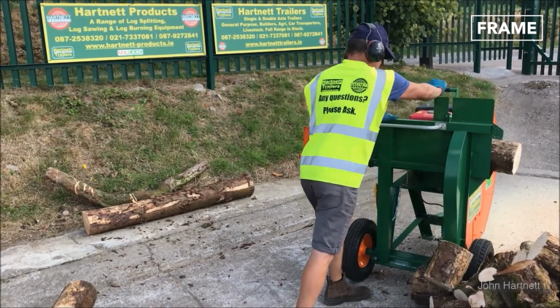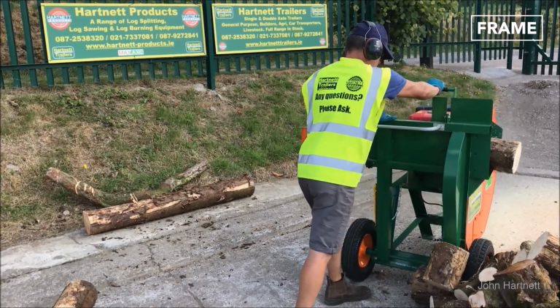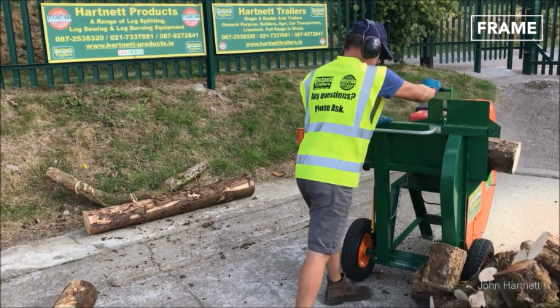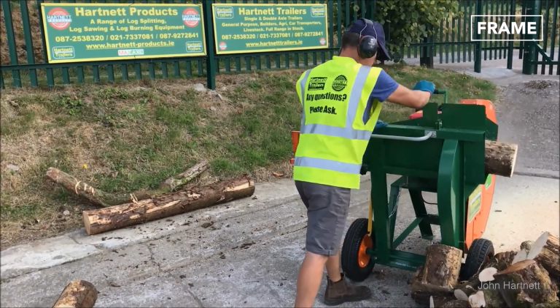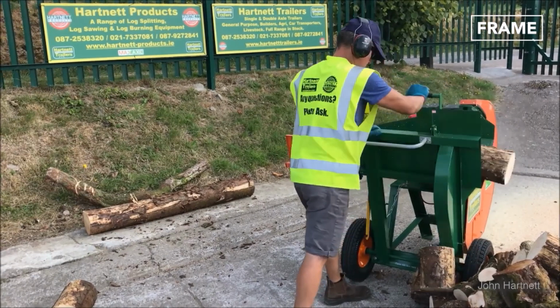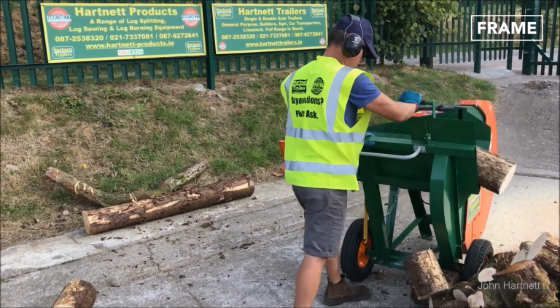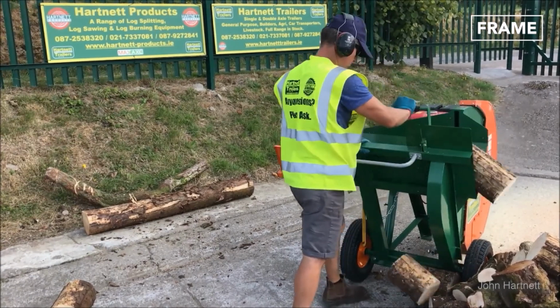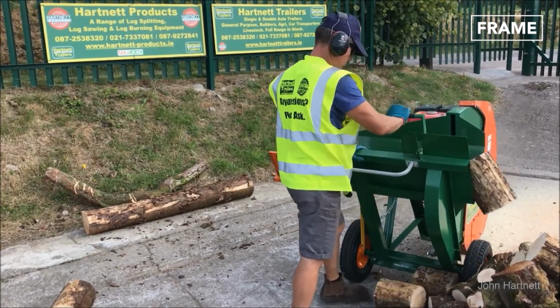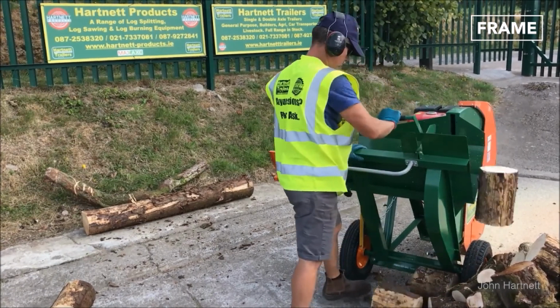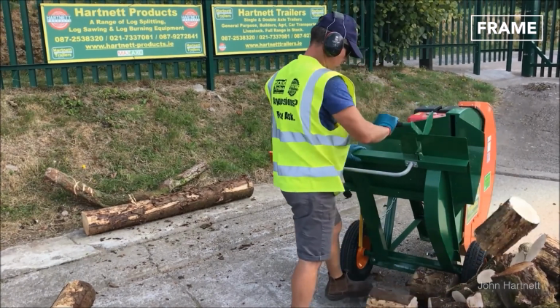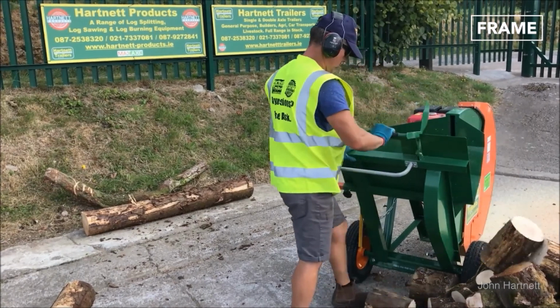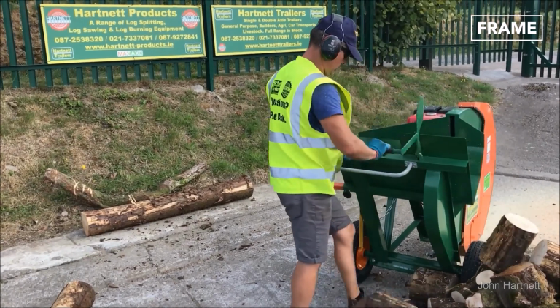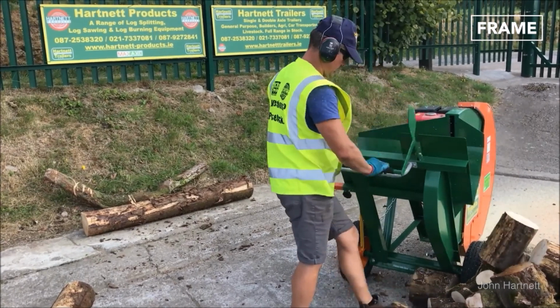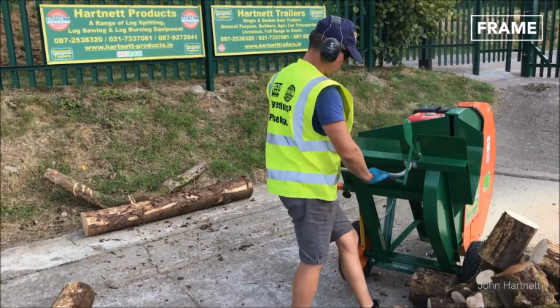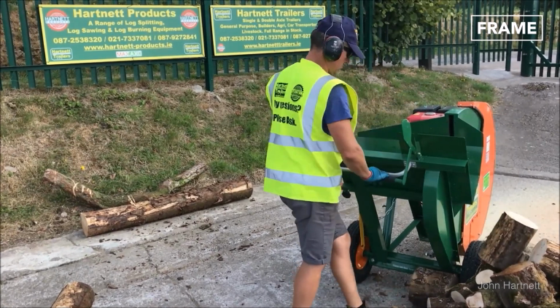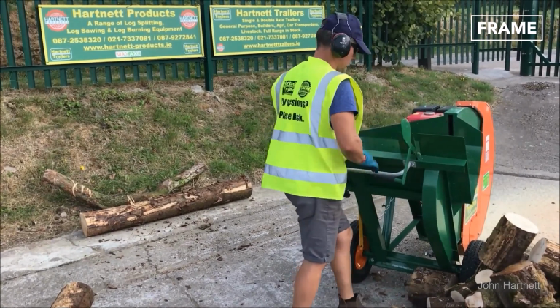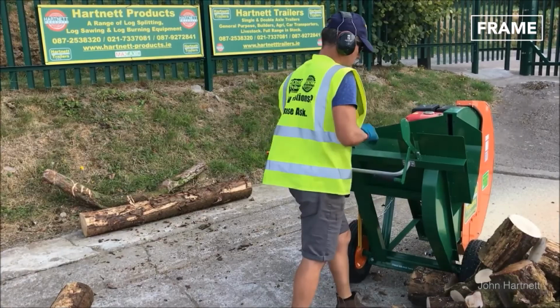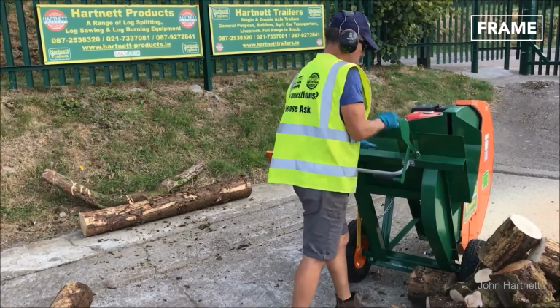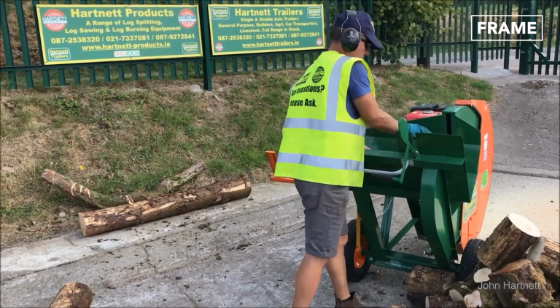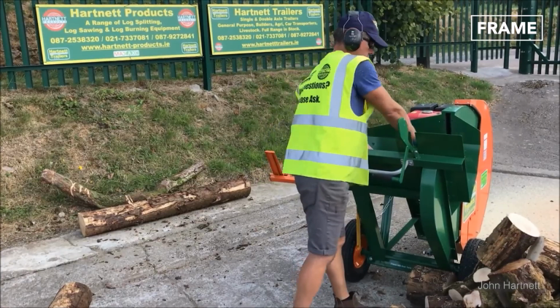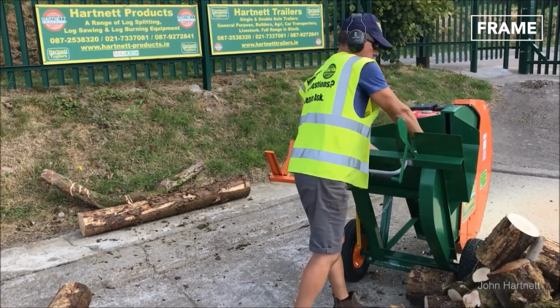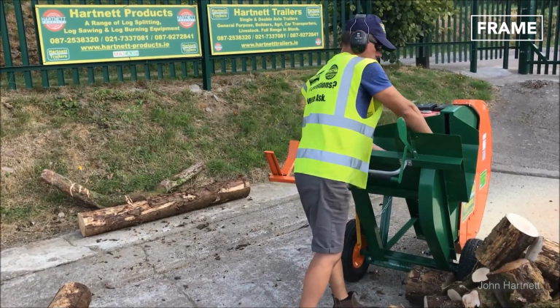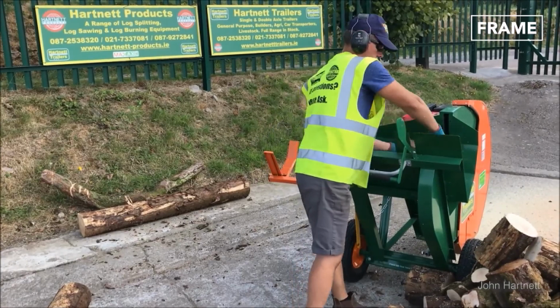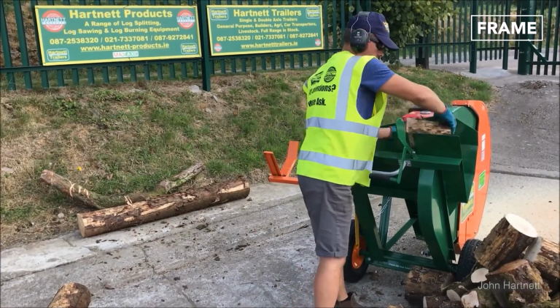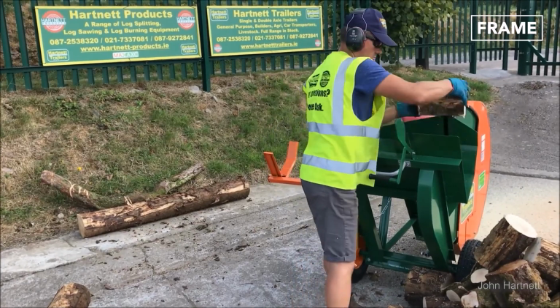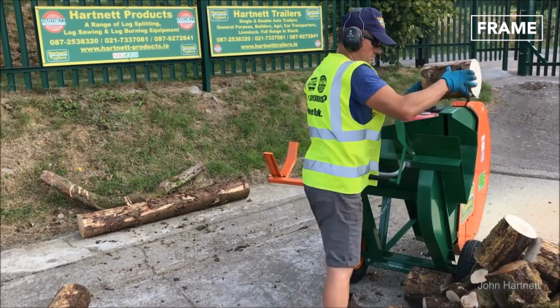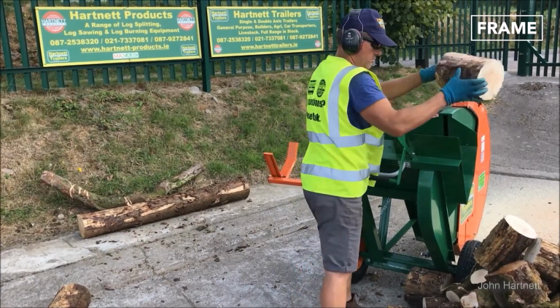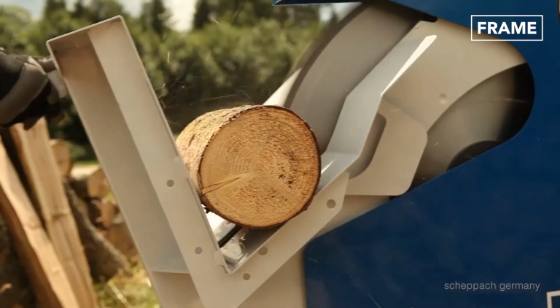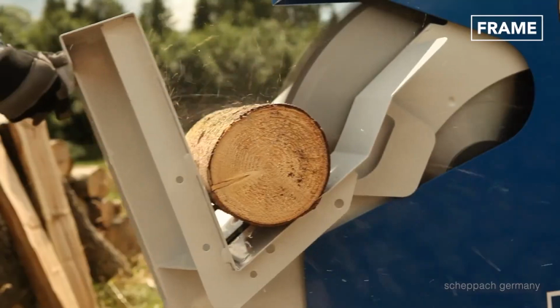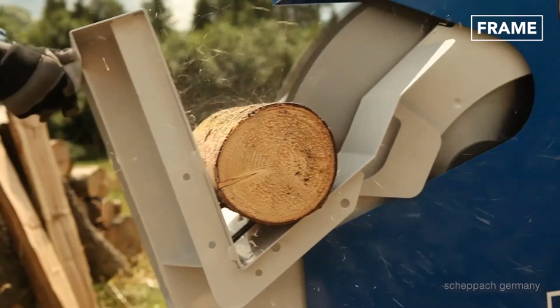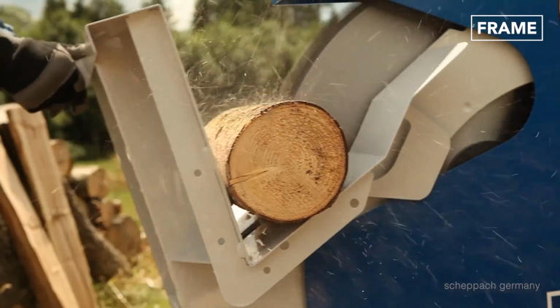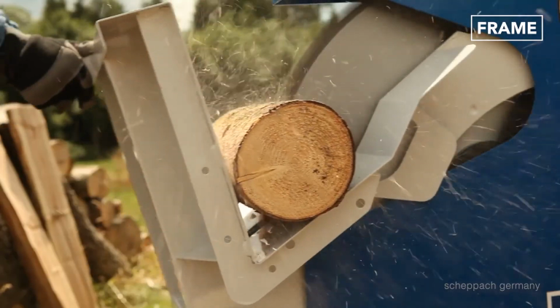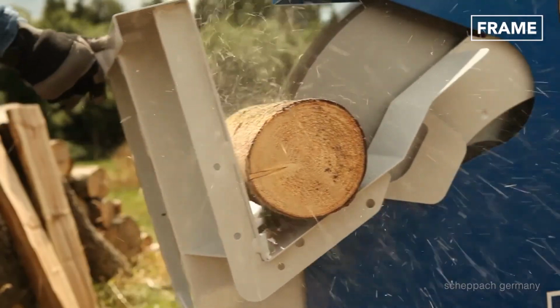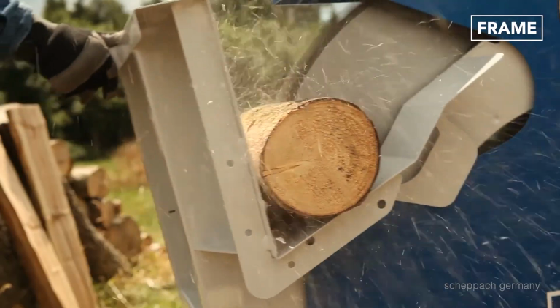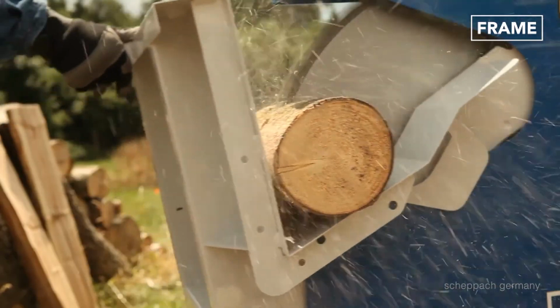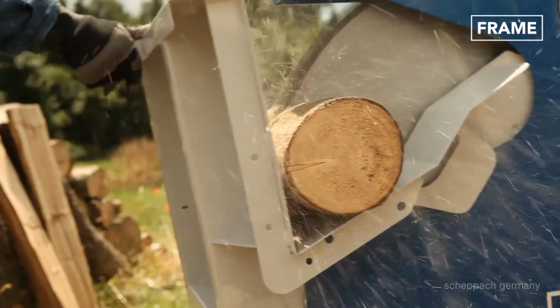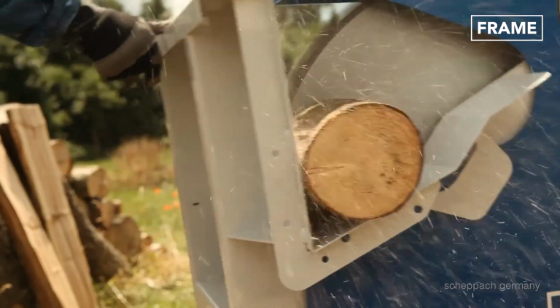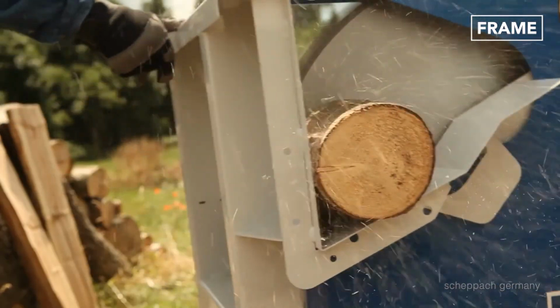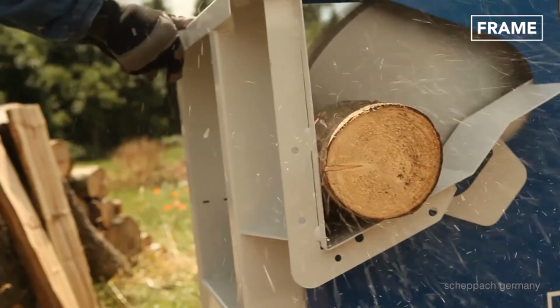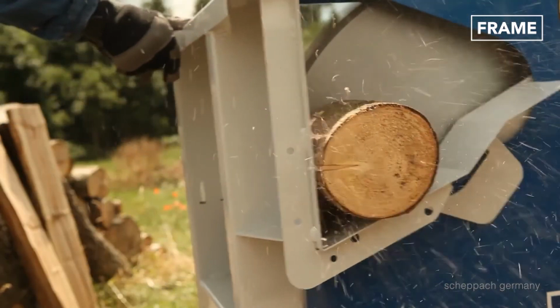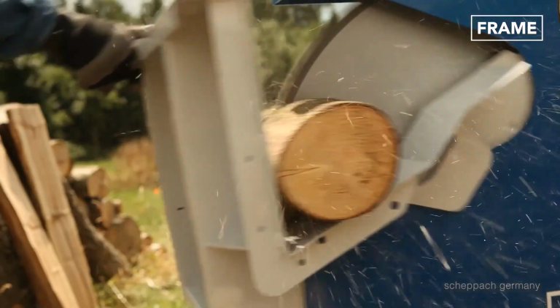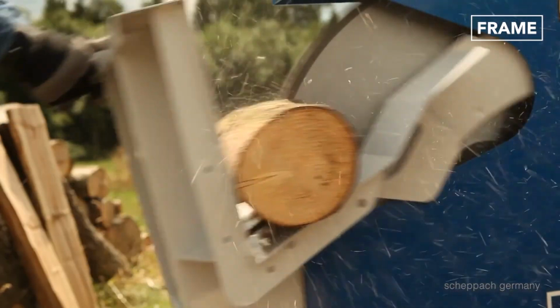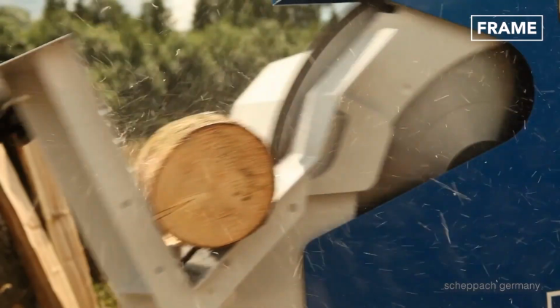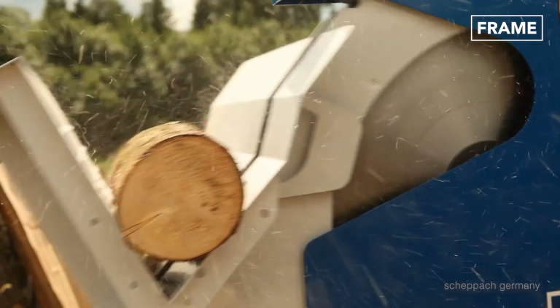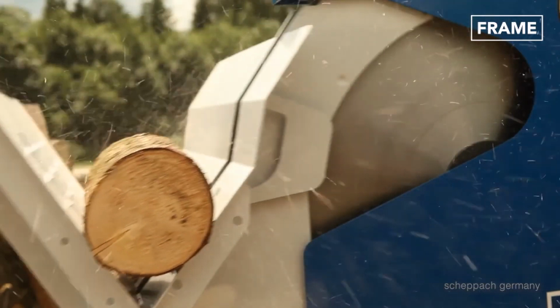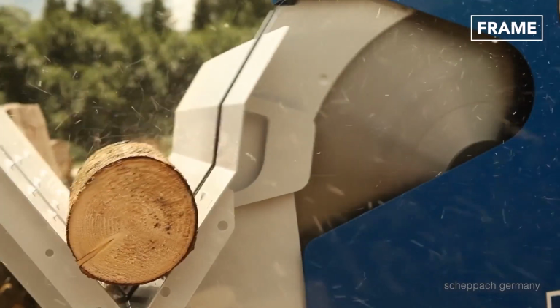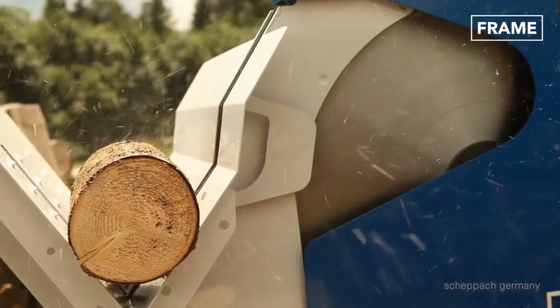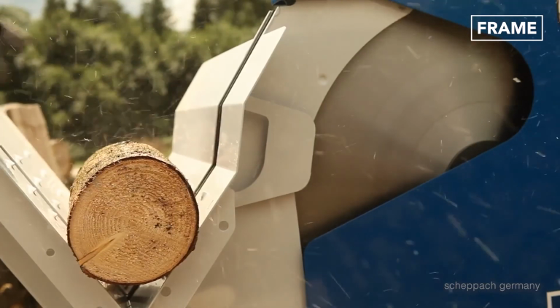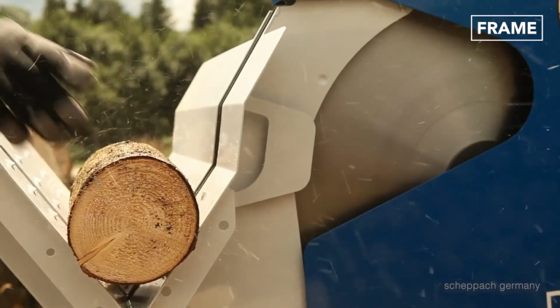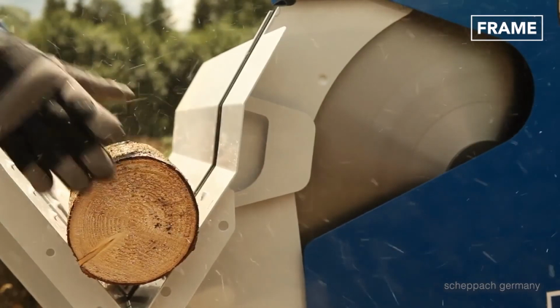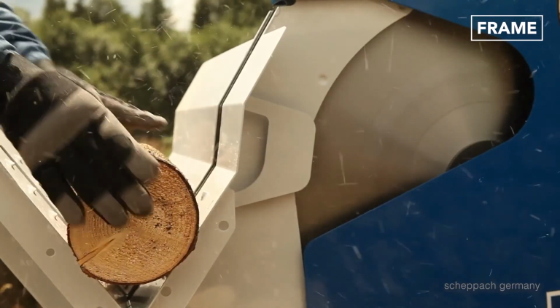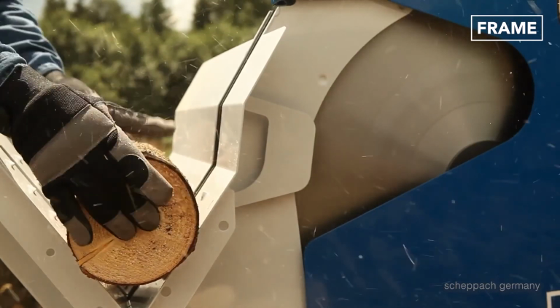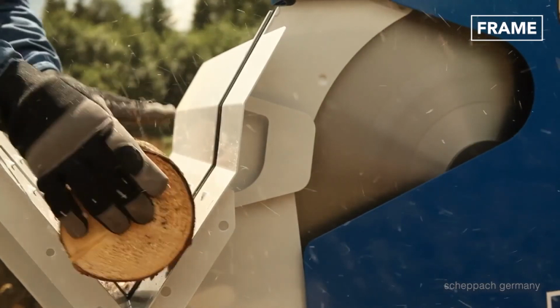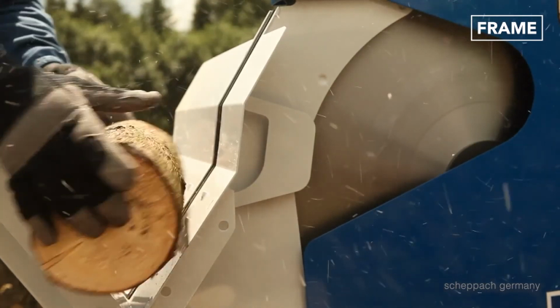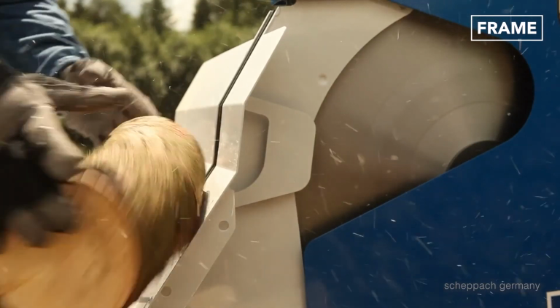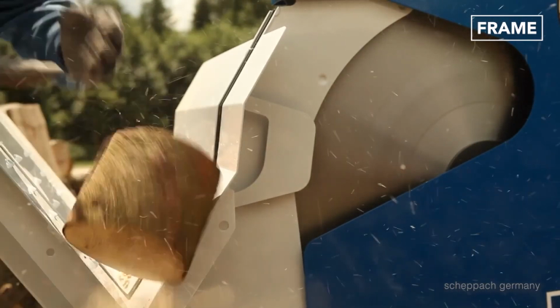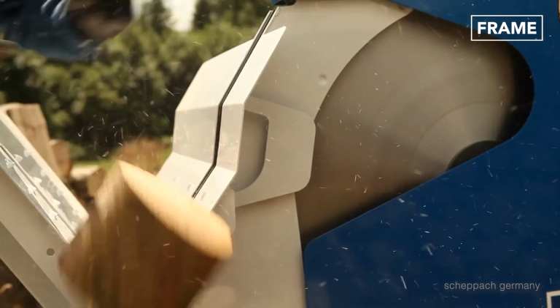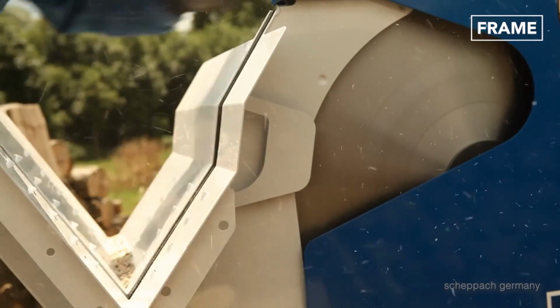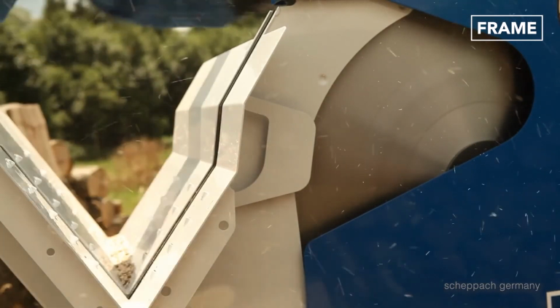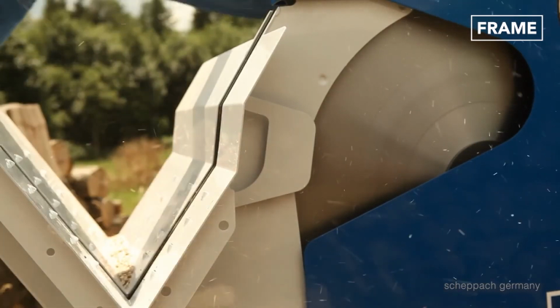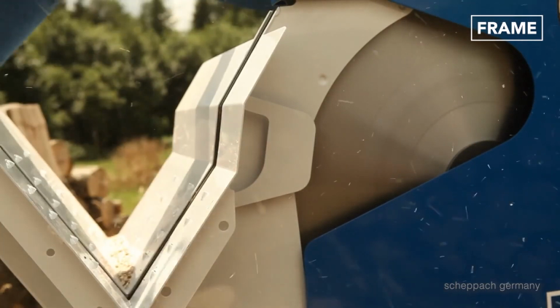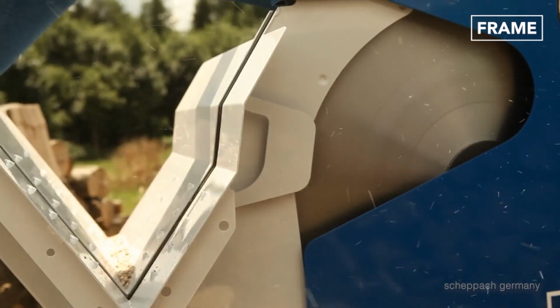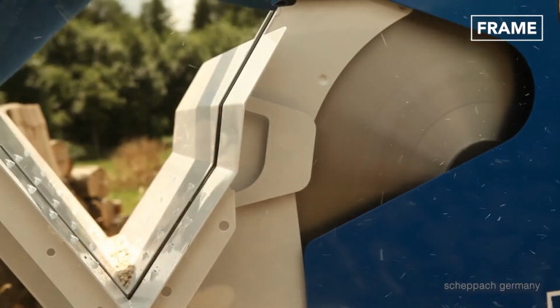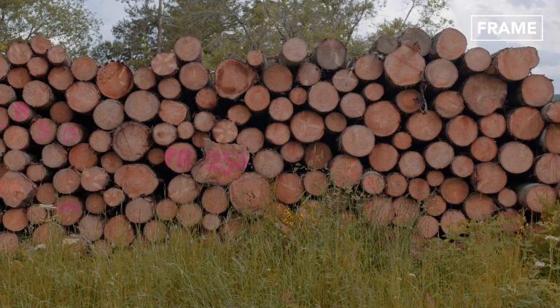The unit's gripper handles not only hold trunks in place, but also ensure consistent log lengths.